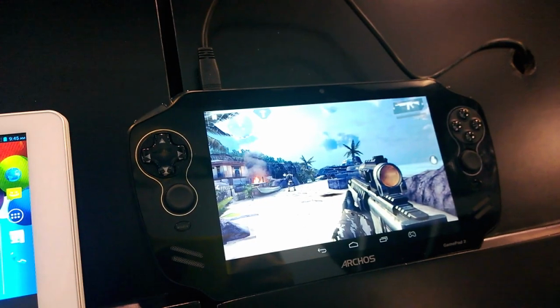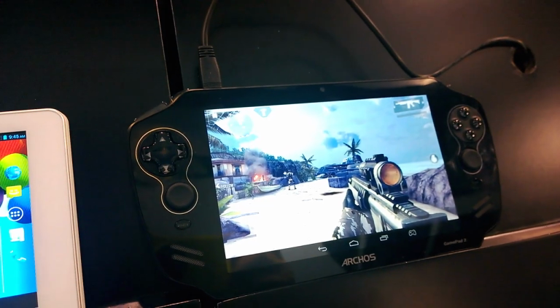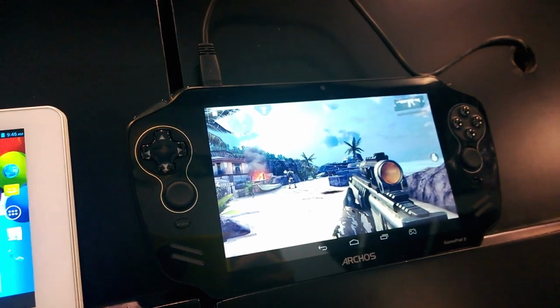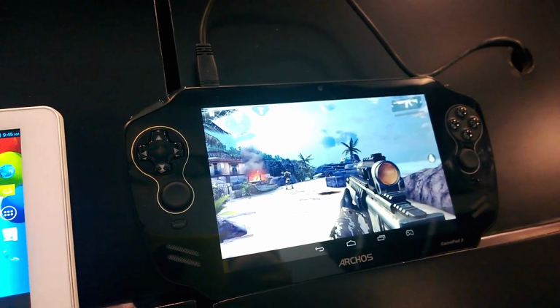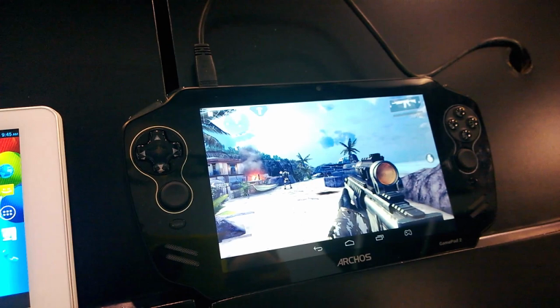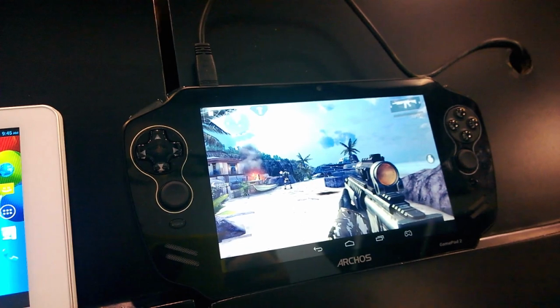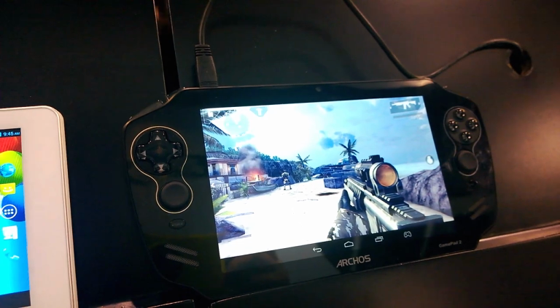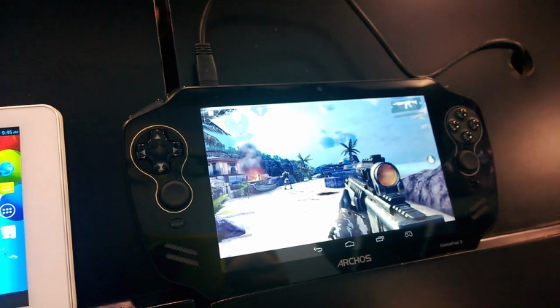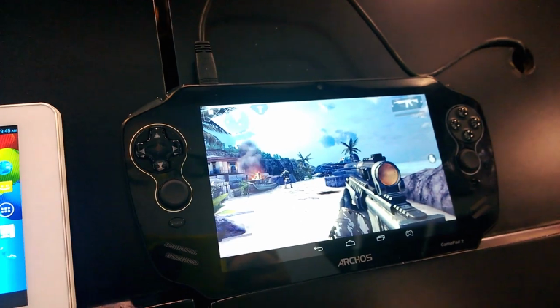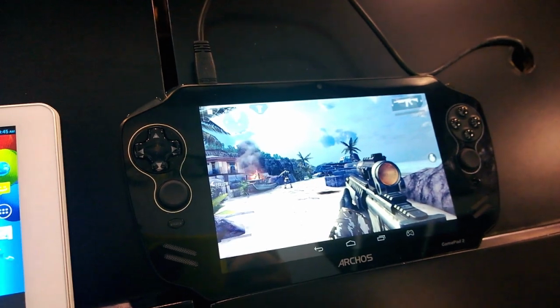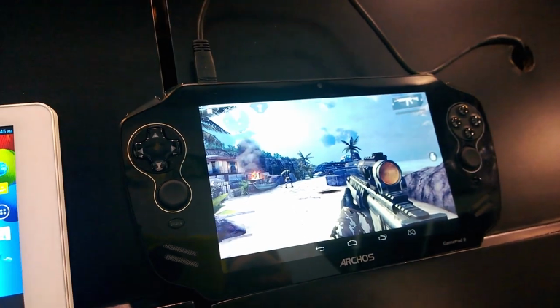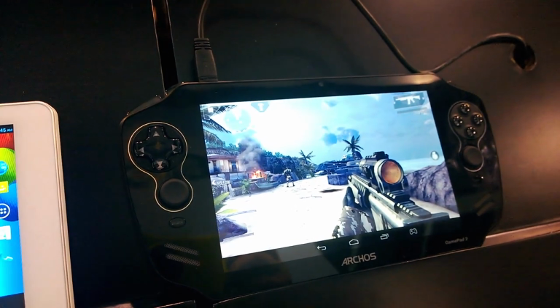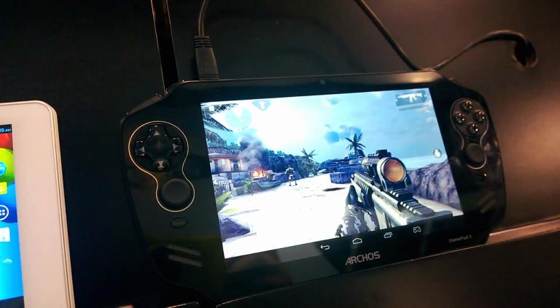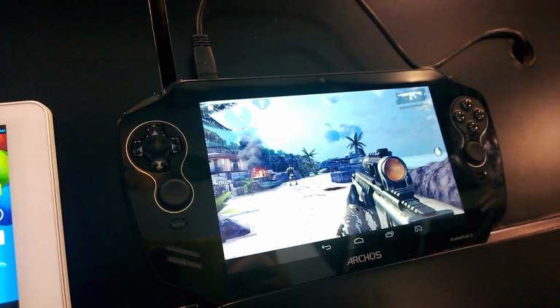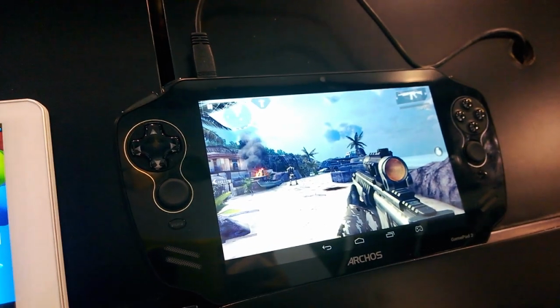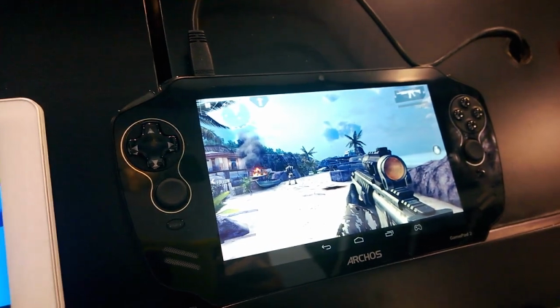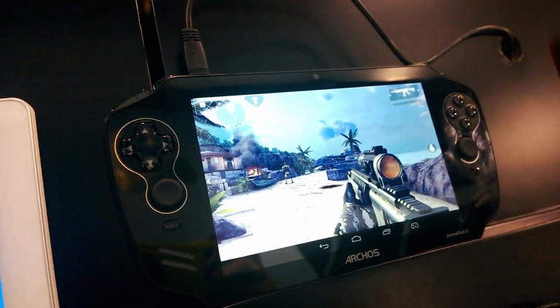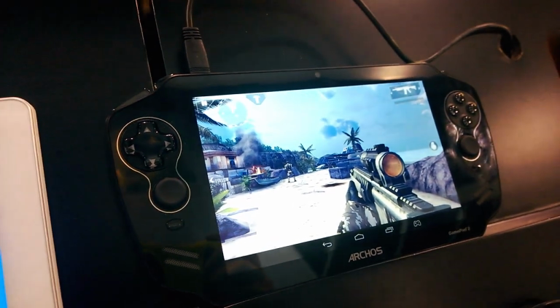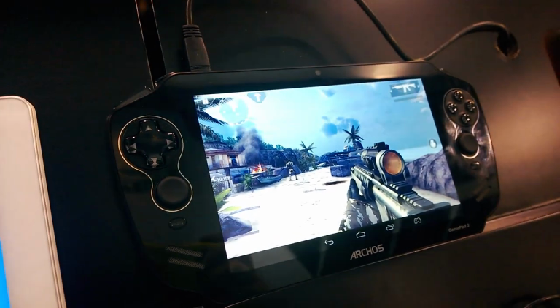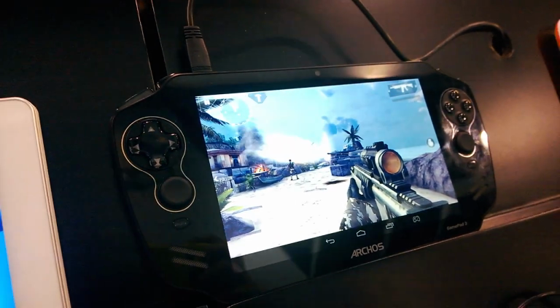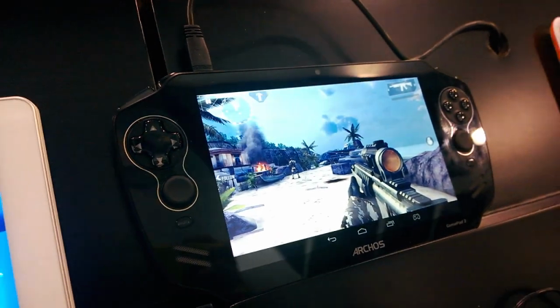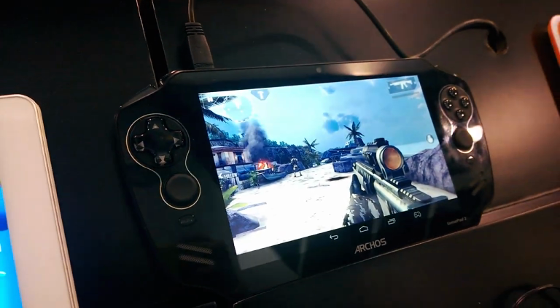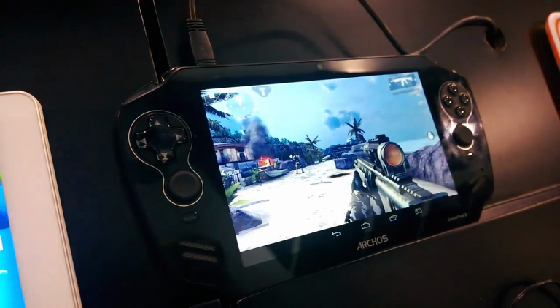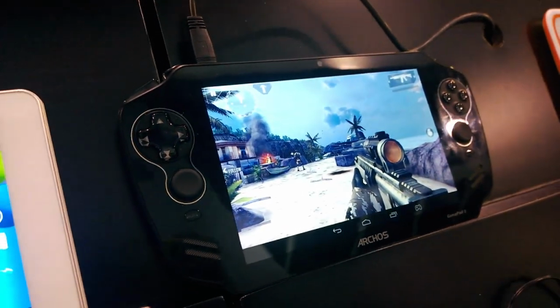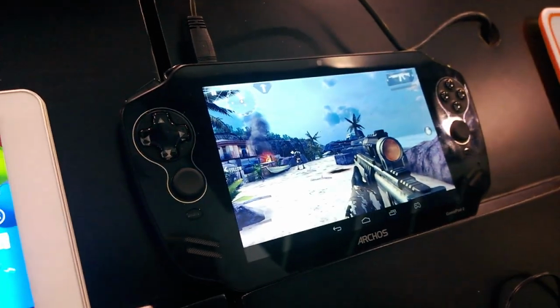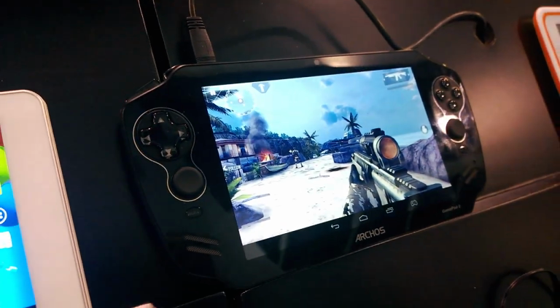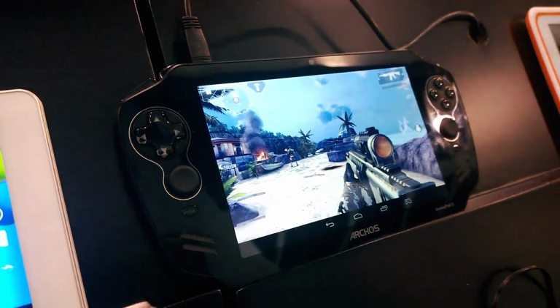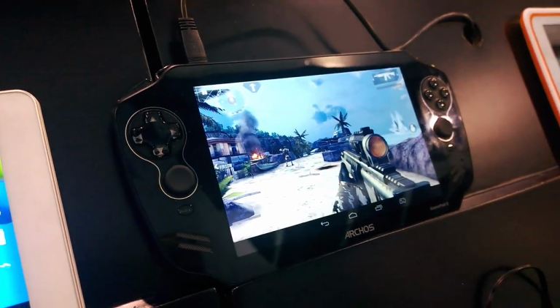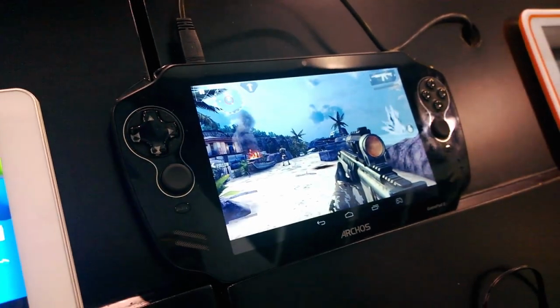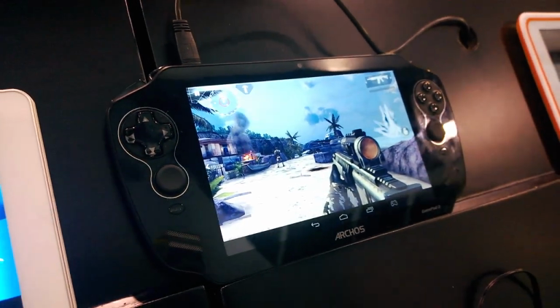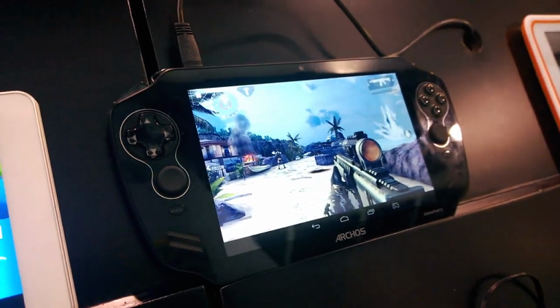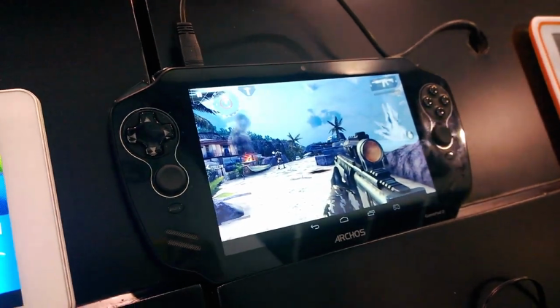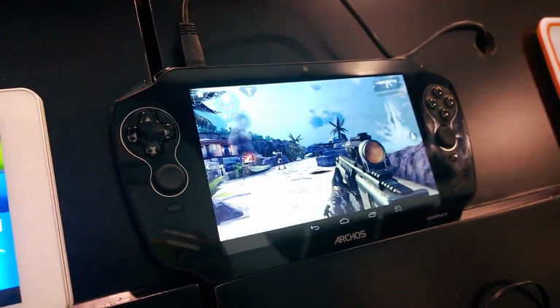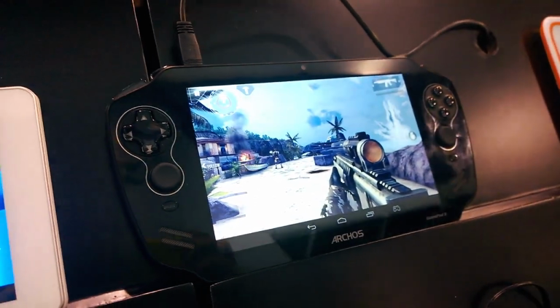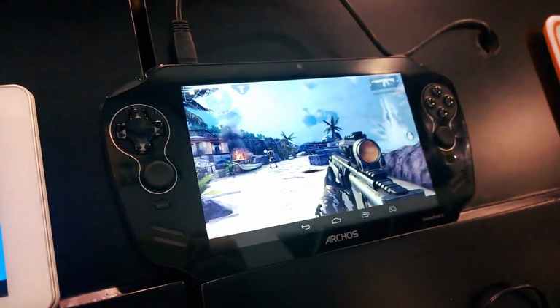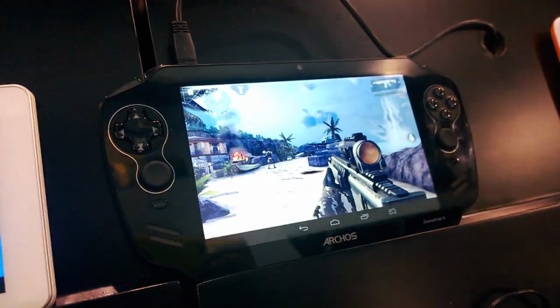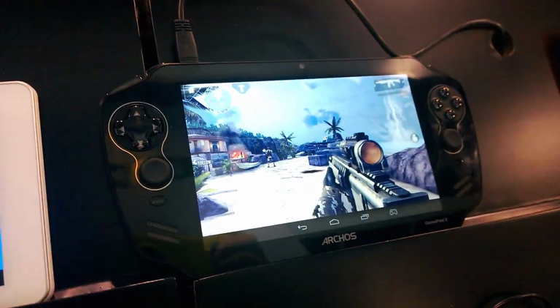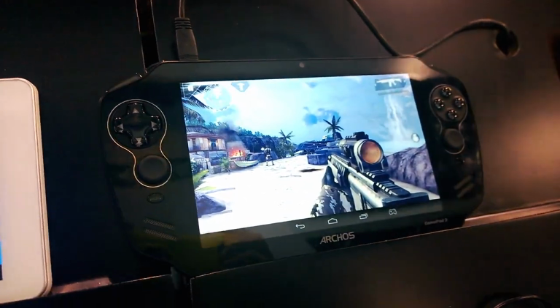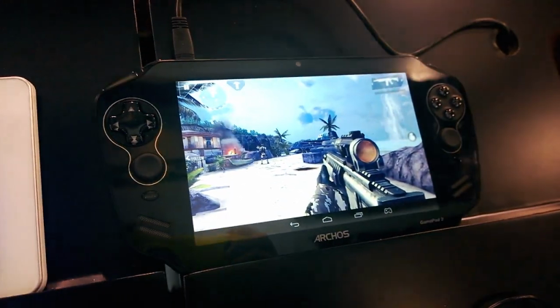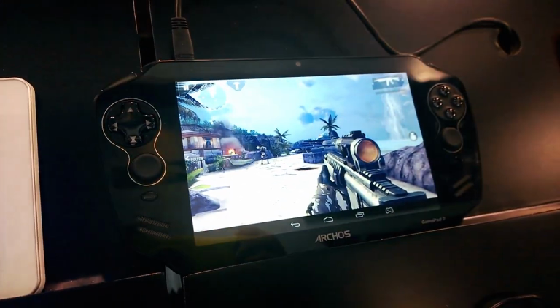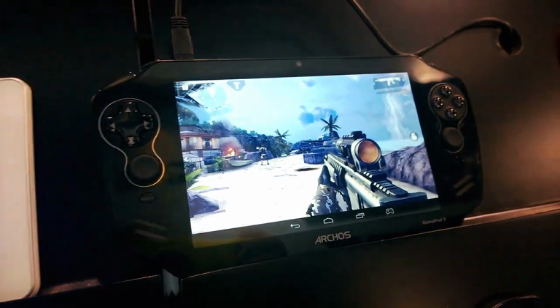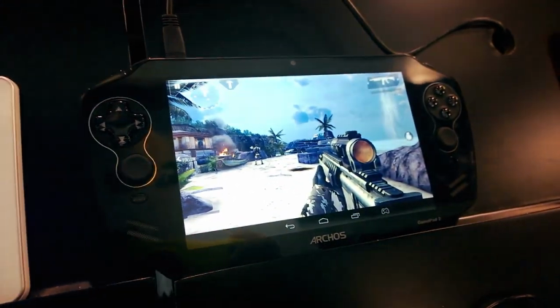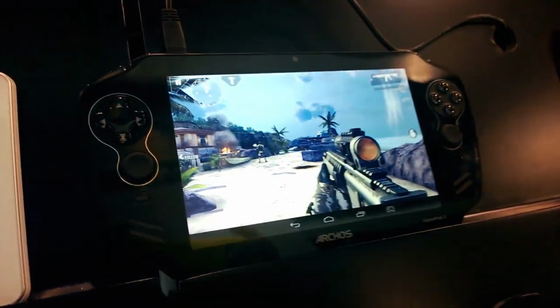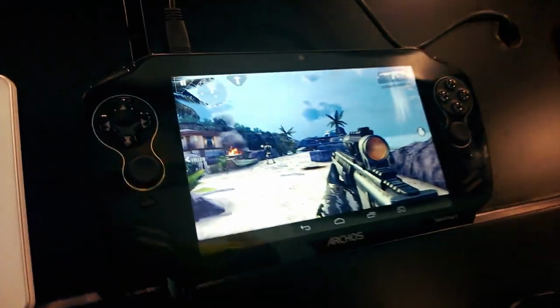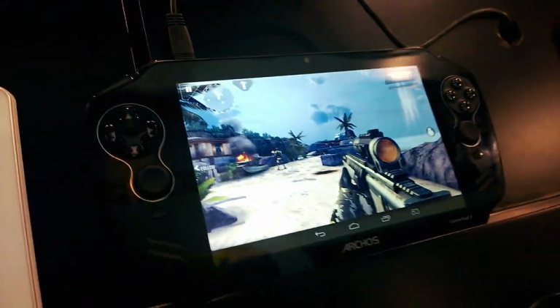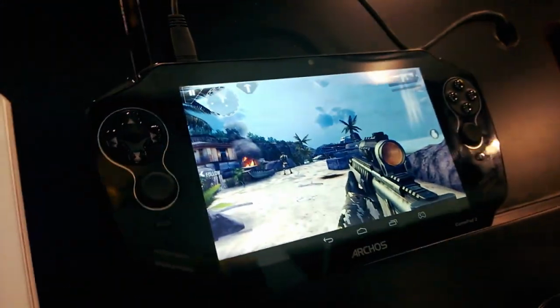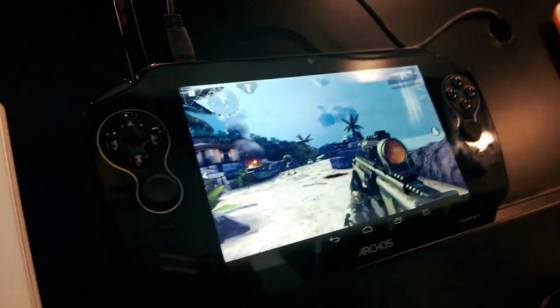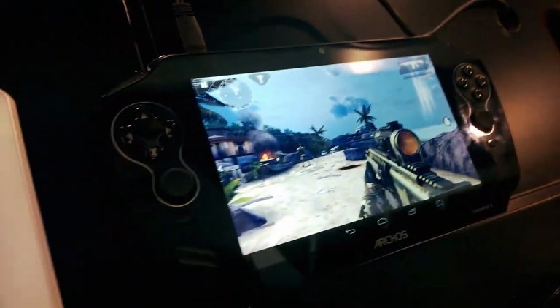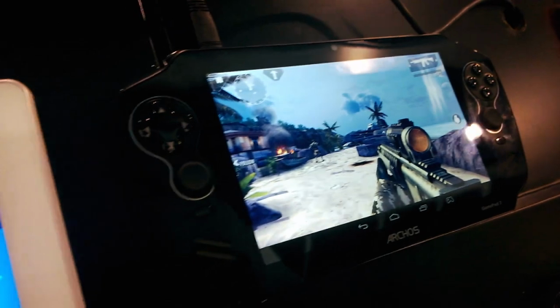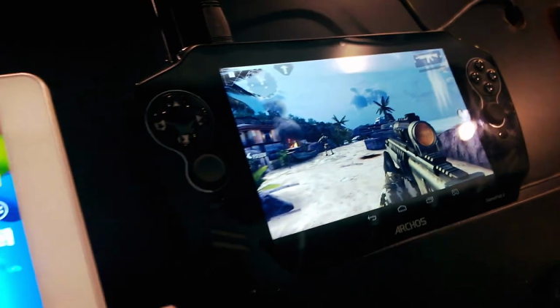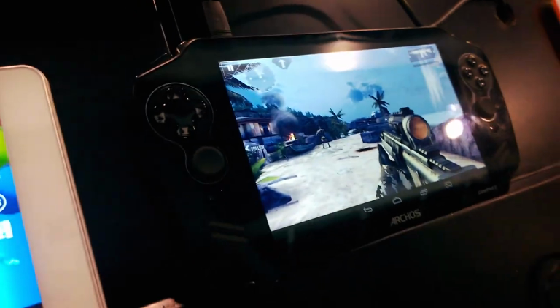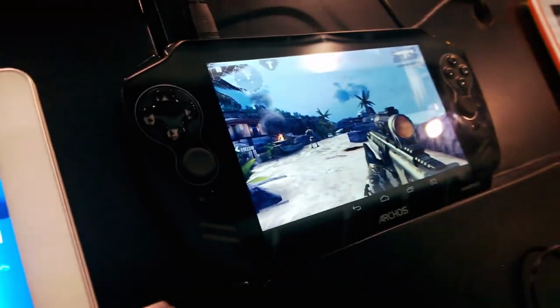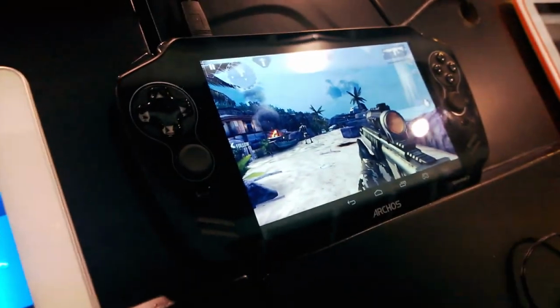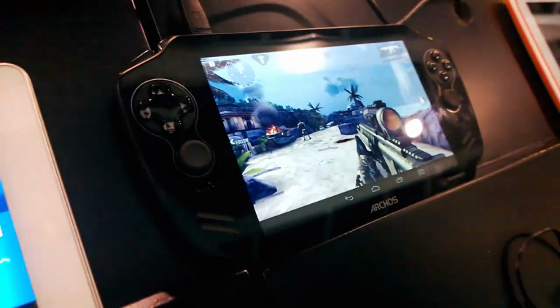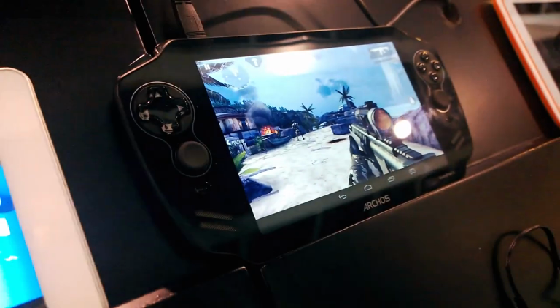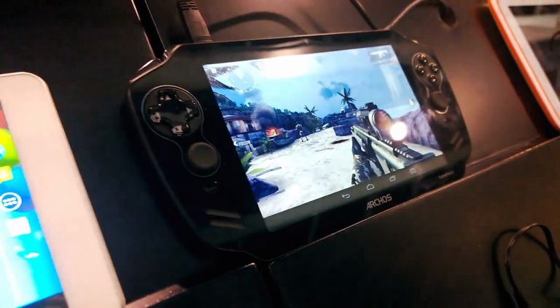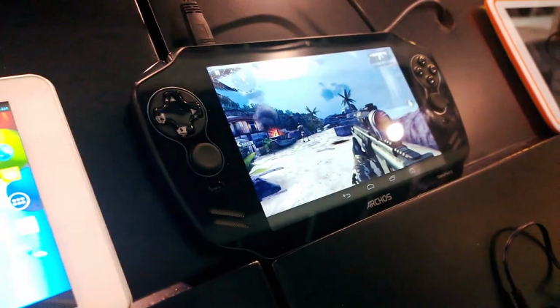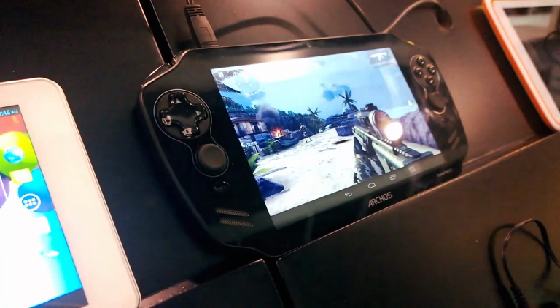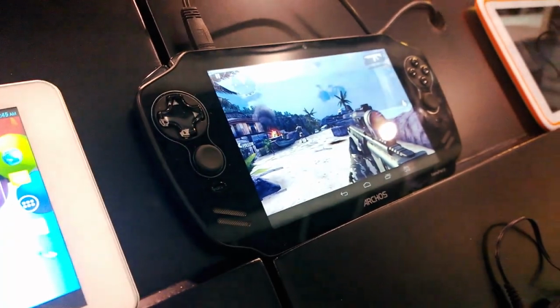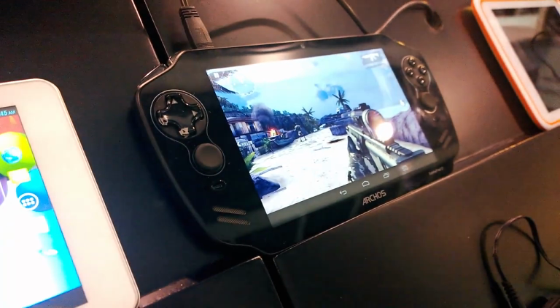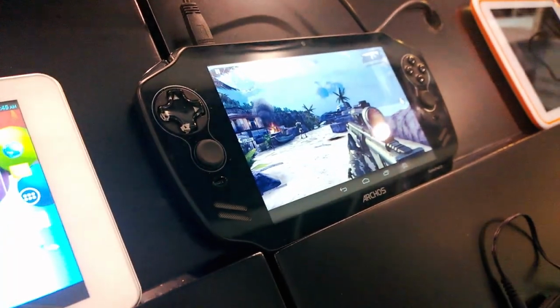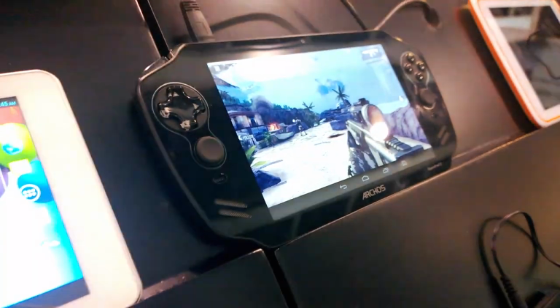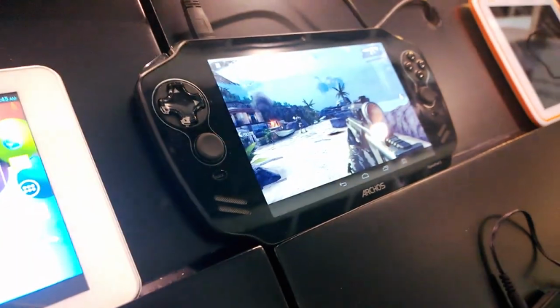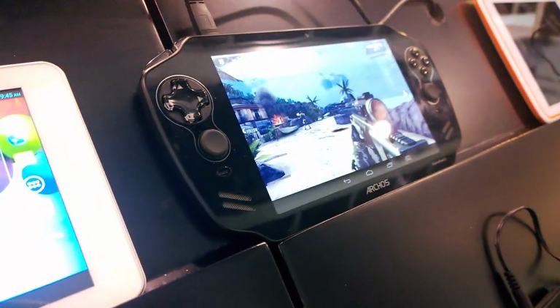Nicole Scott here from MobileGeeks, and here we're taking a look at the Archos GamePad 2. This is the 7-inch gaming tablet from one of our favorite brands, Archos.